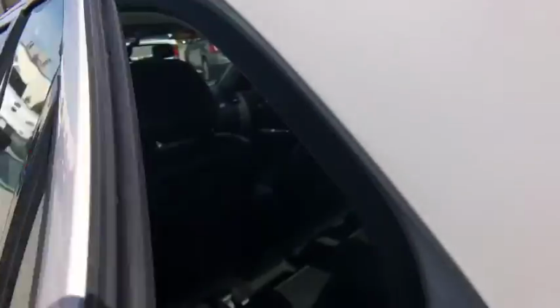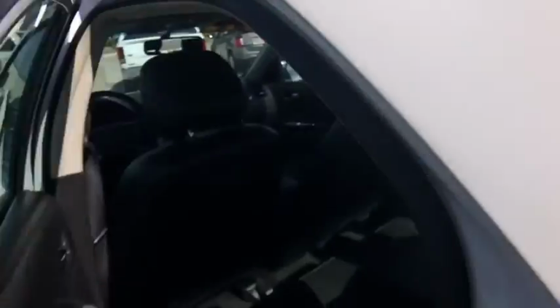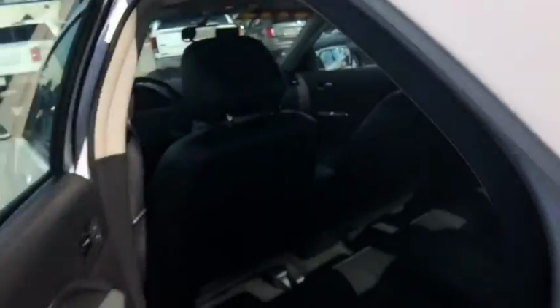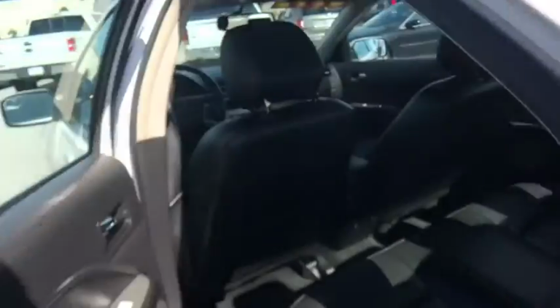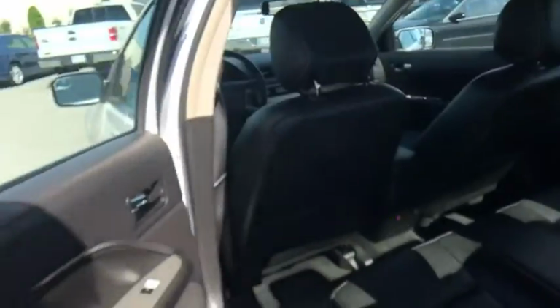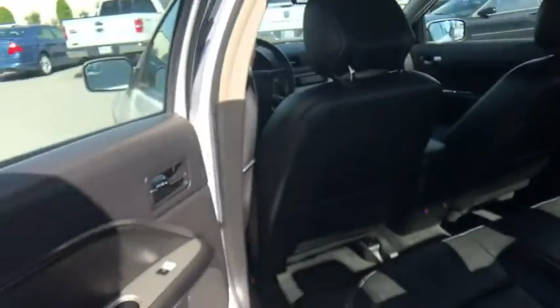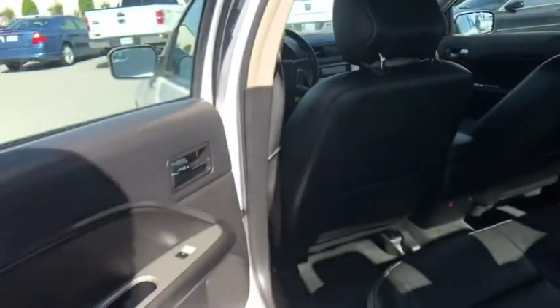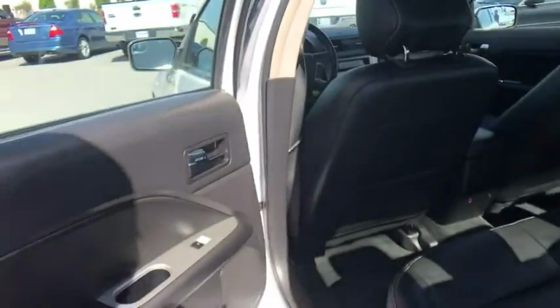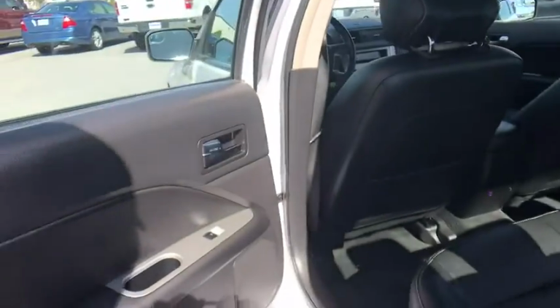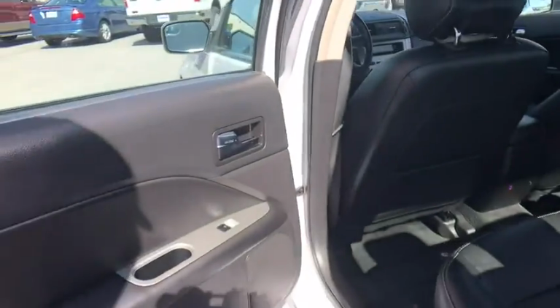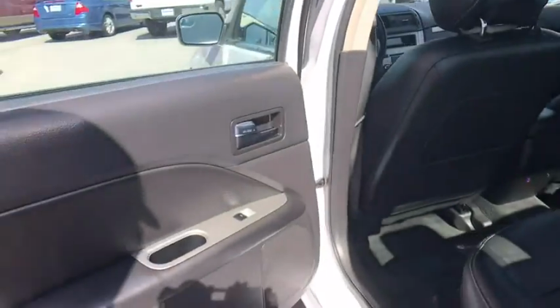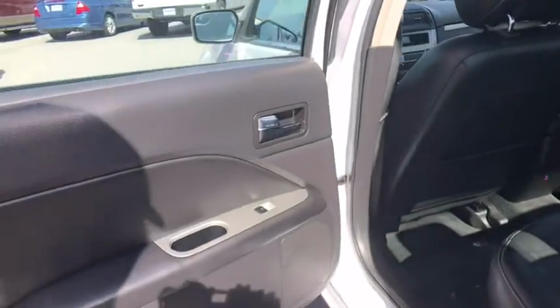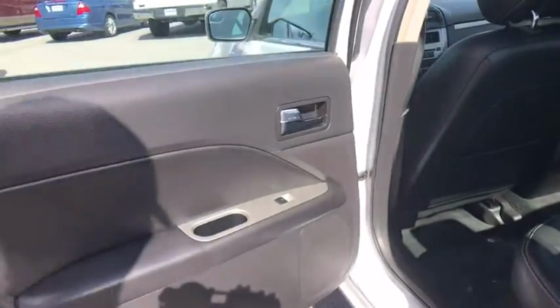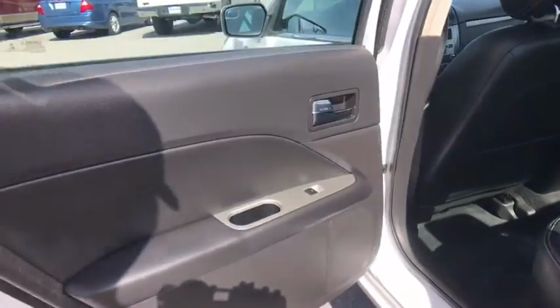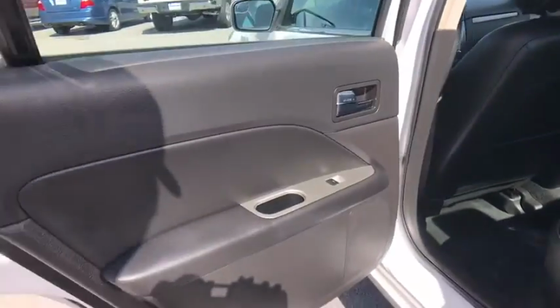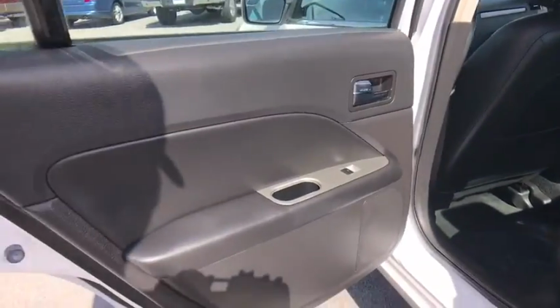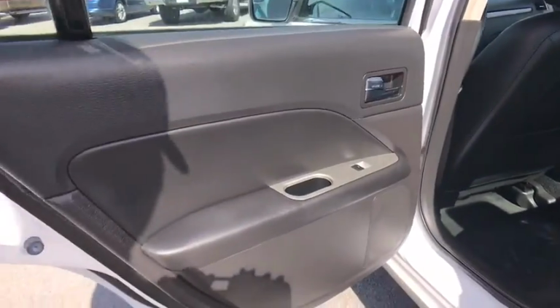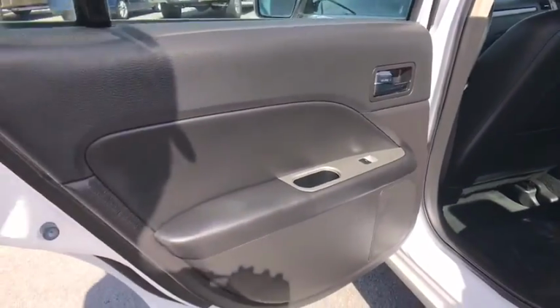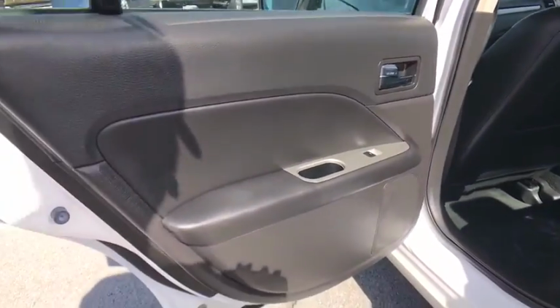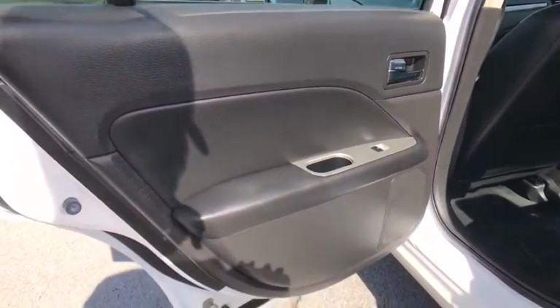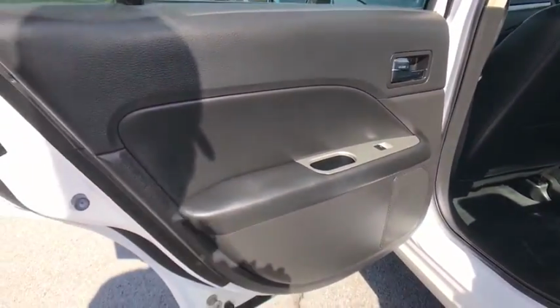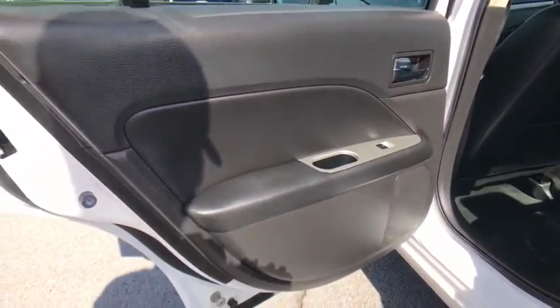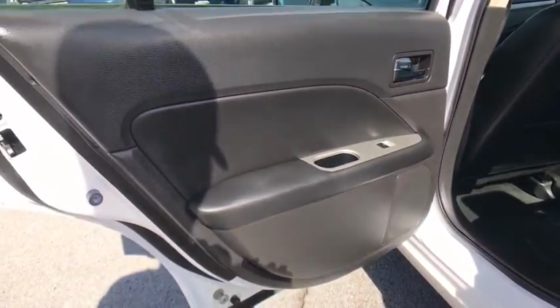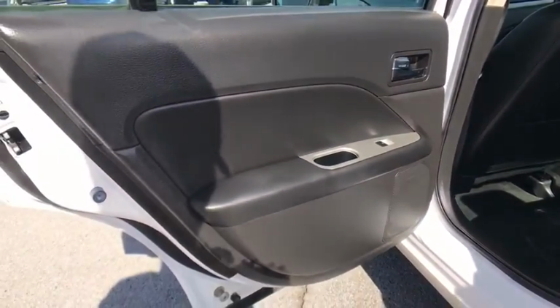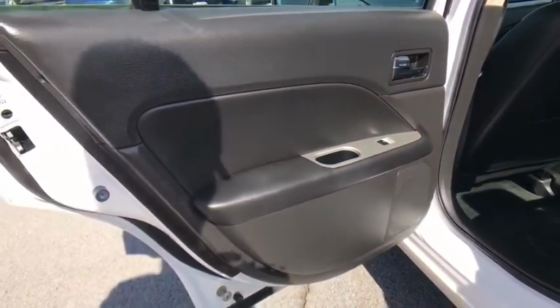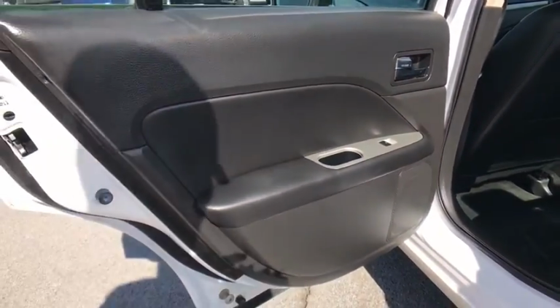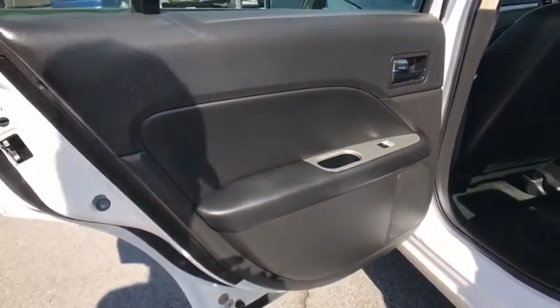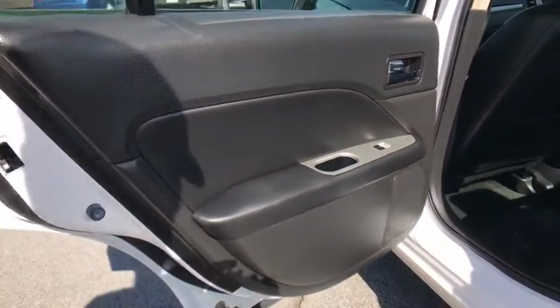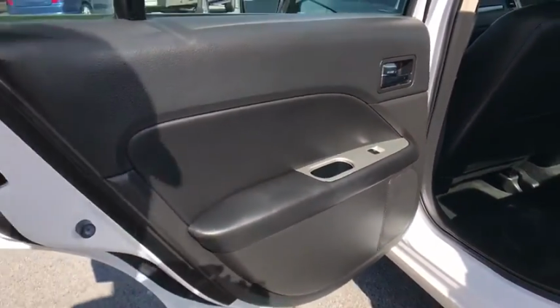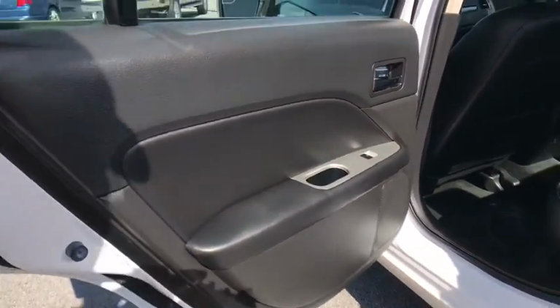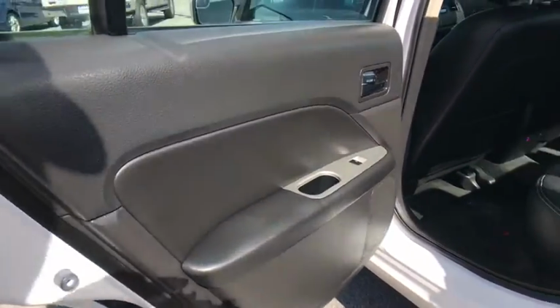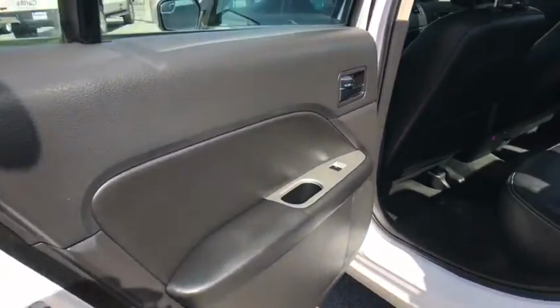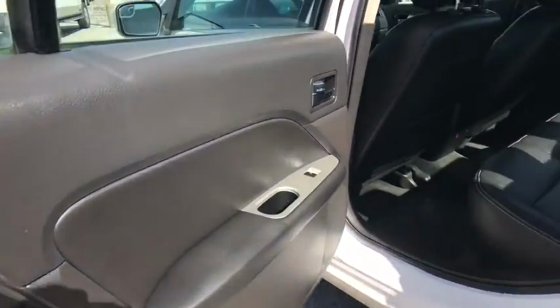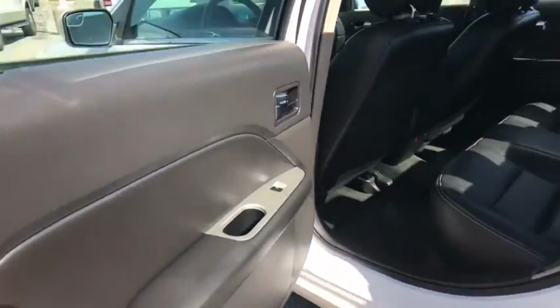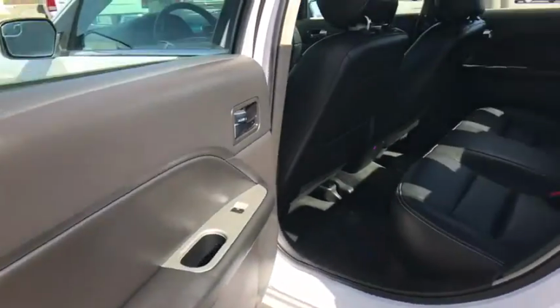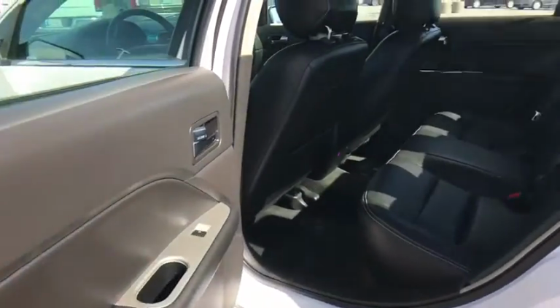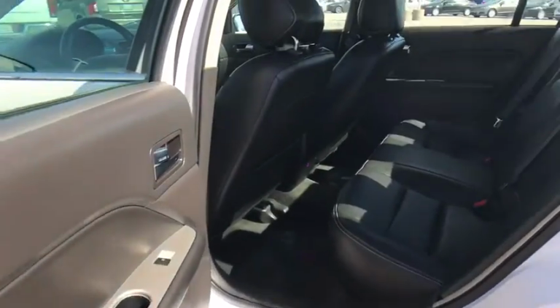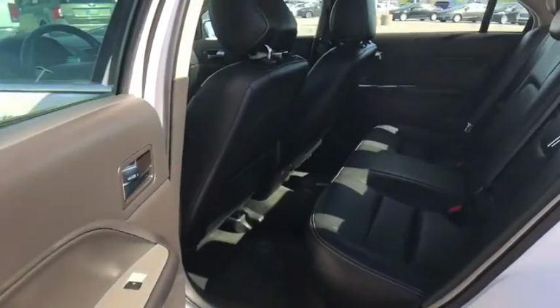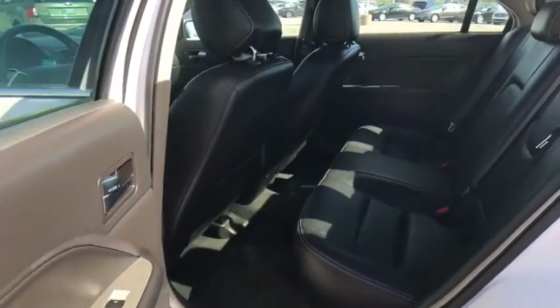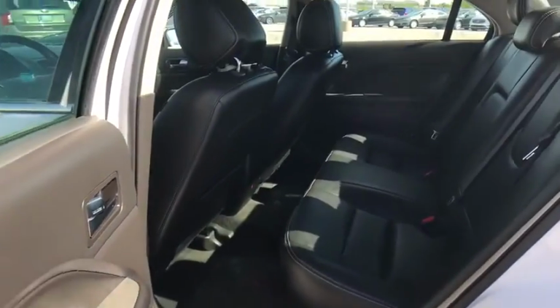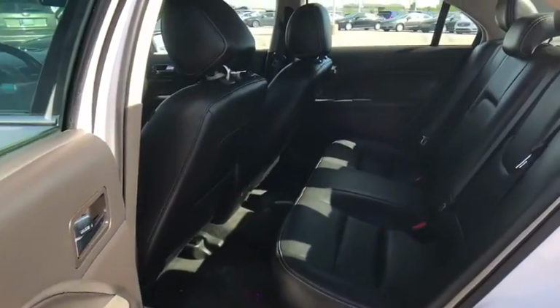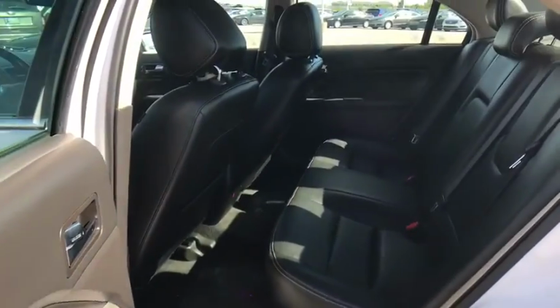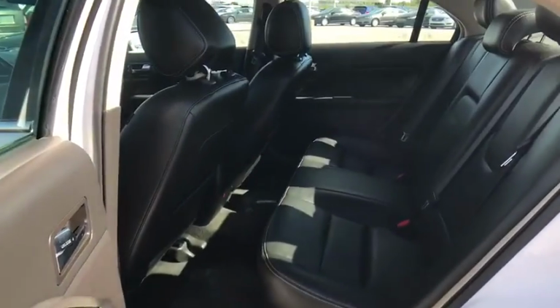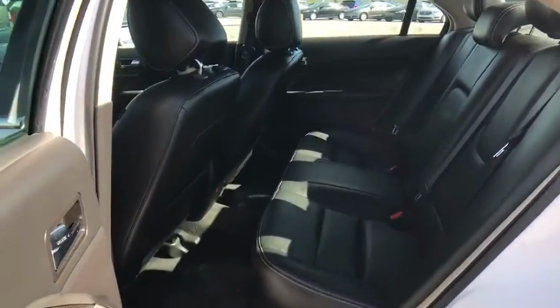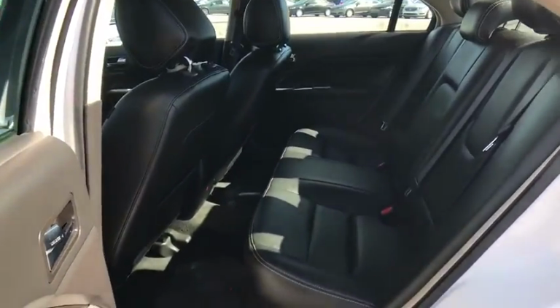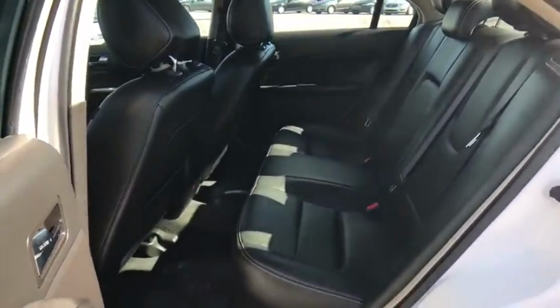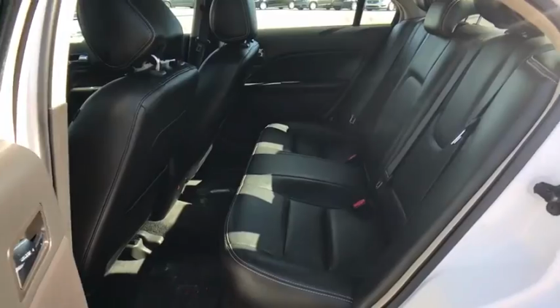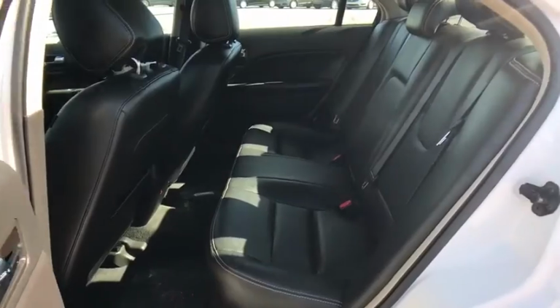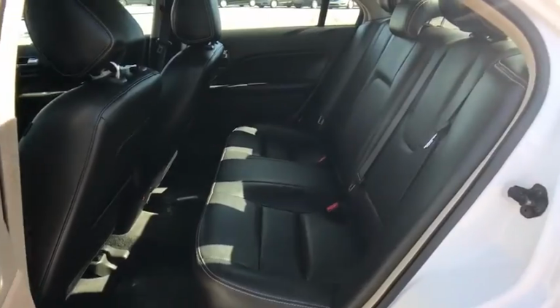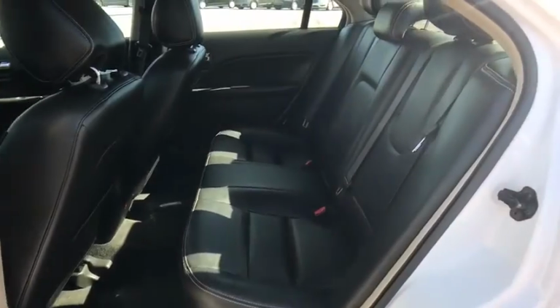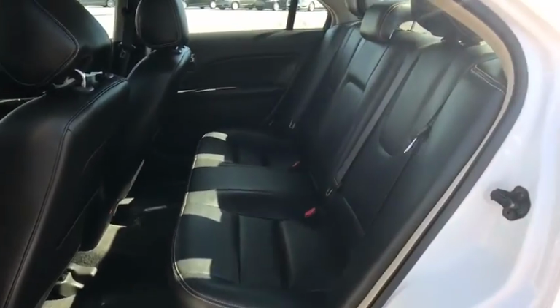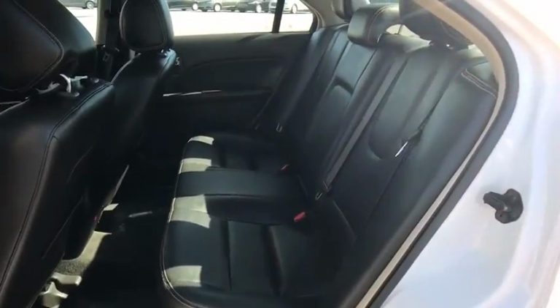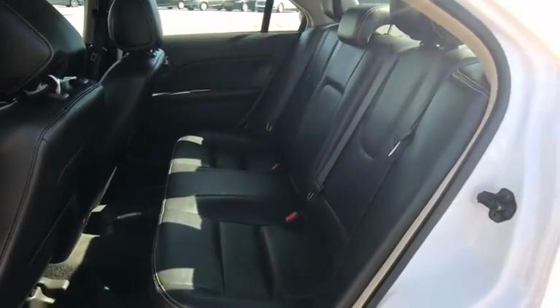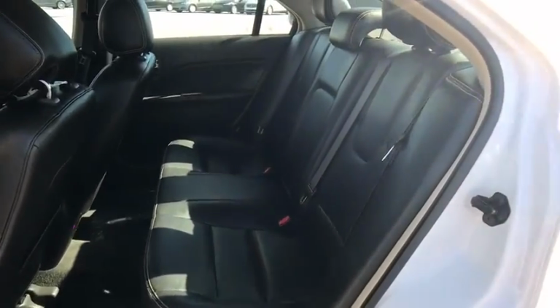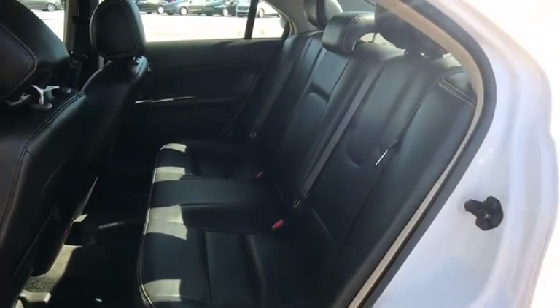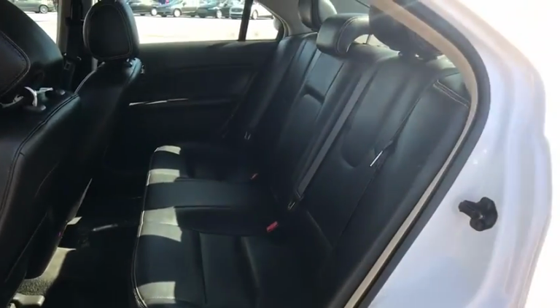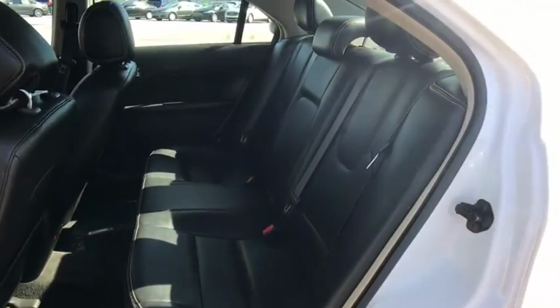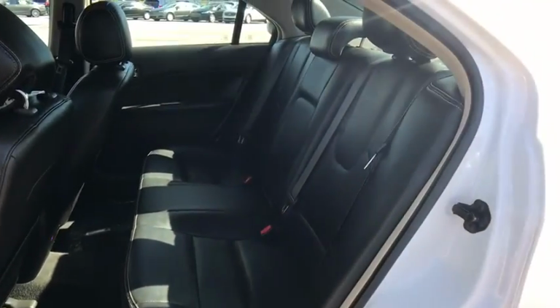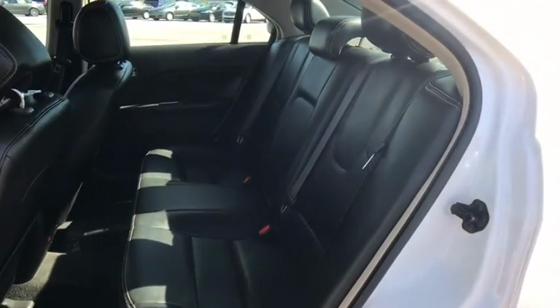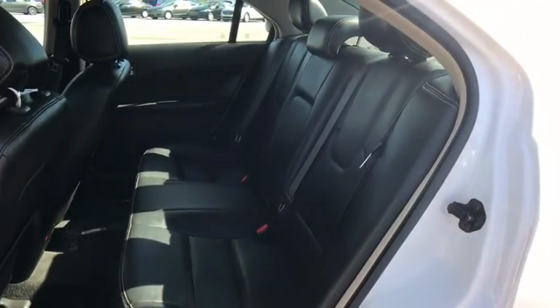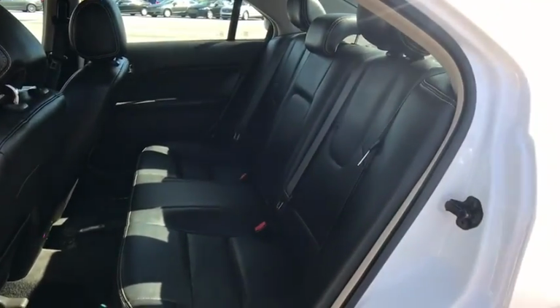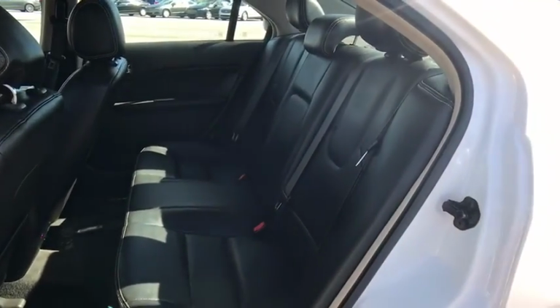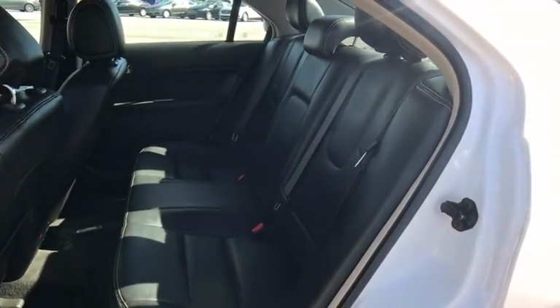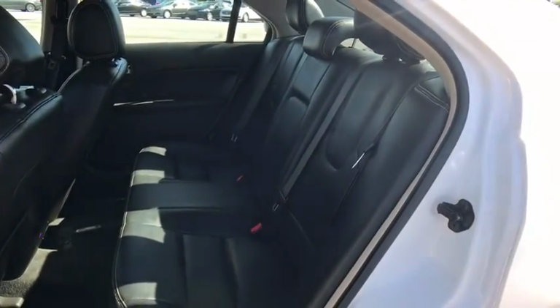Floor mats, cruise control, AM-FM stereo radio, rear defrost, climate control, front-wheel drive.